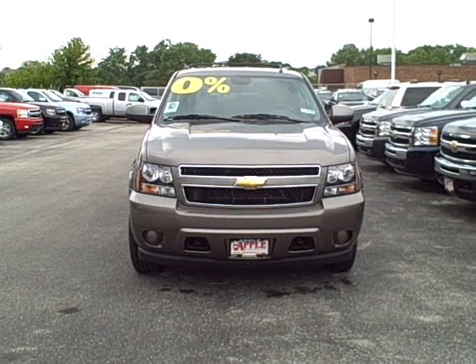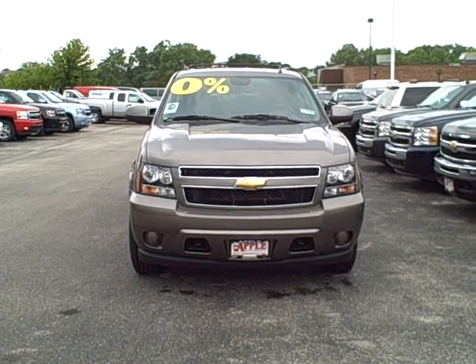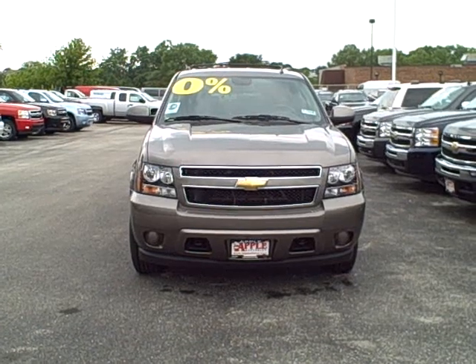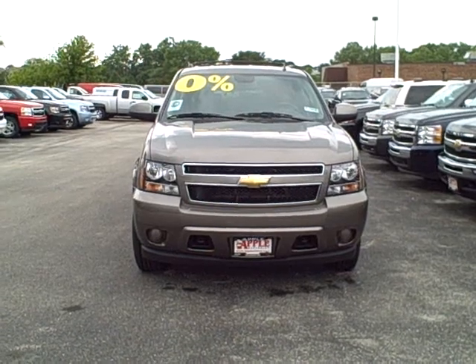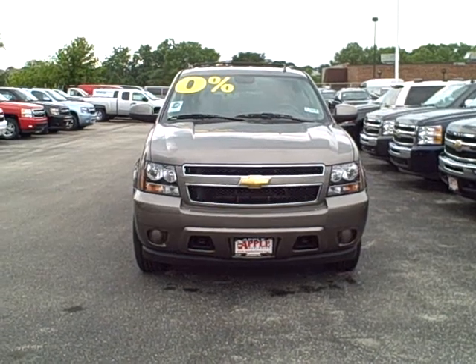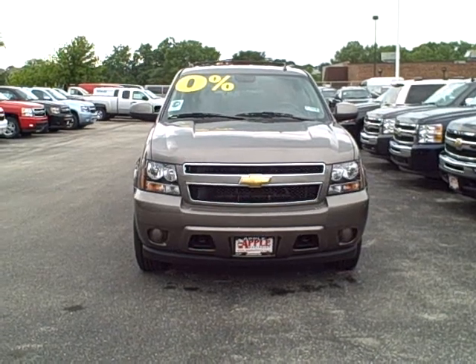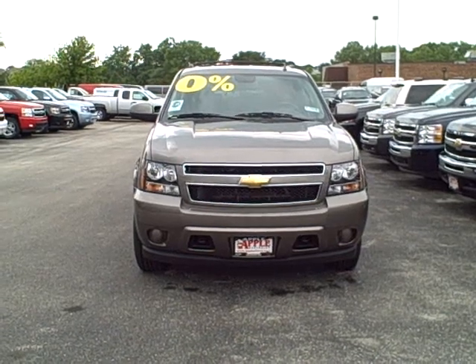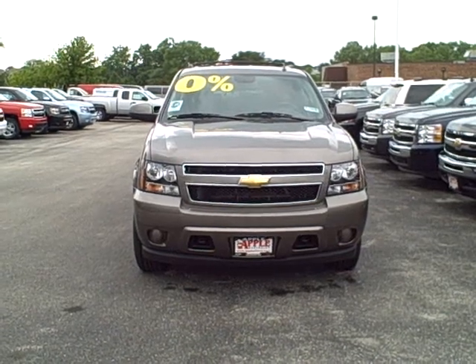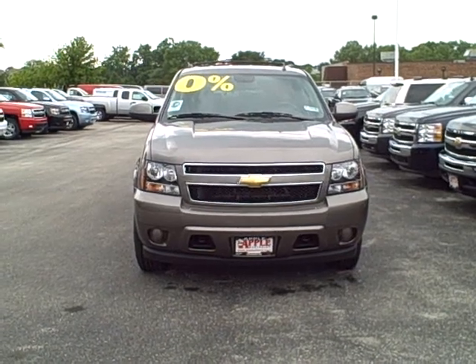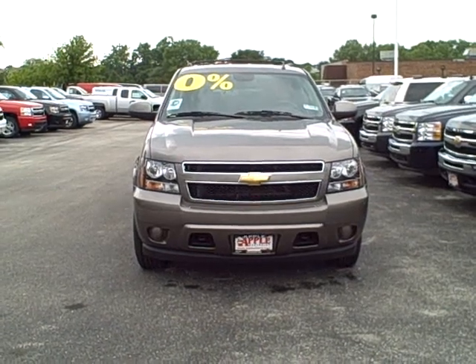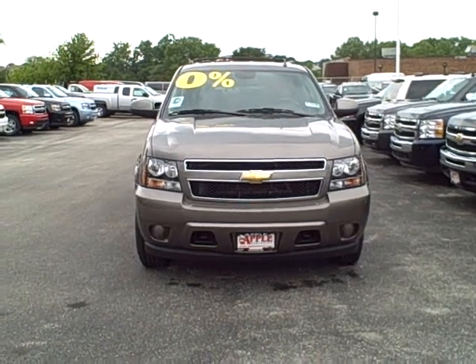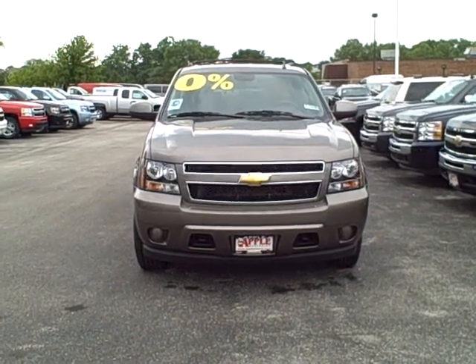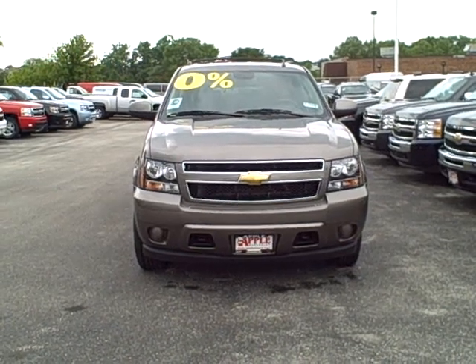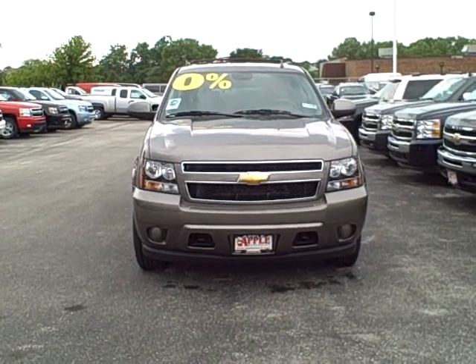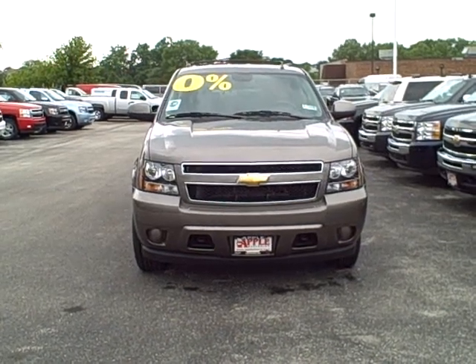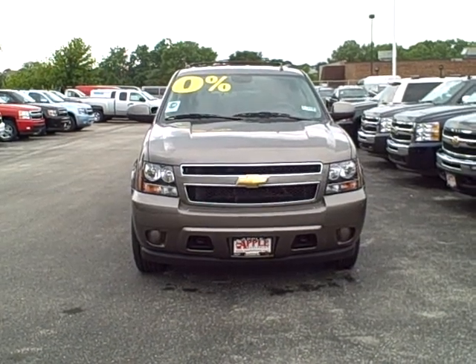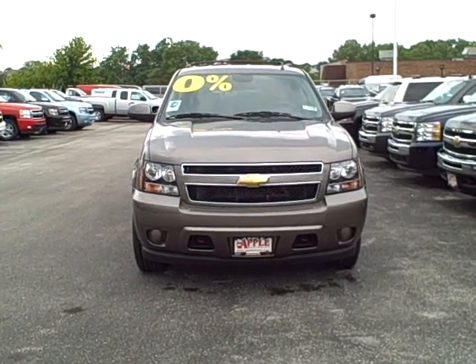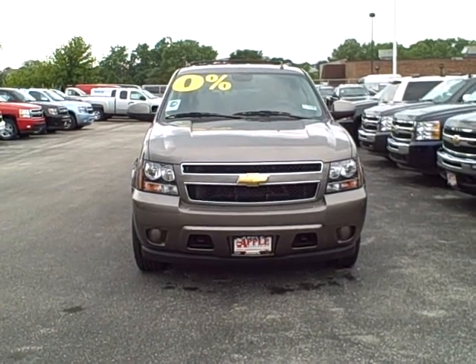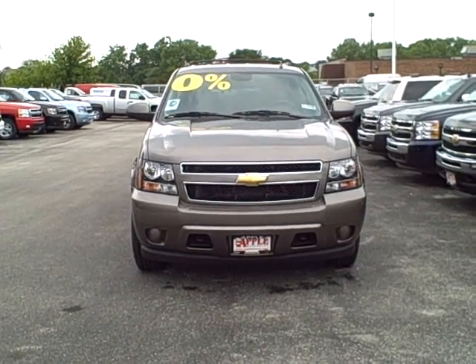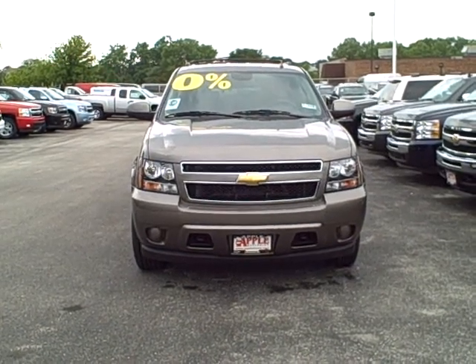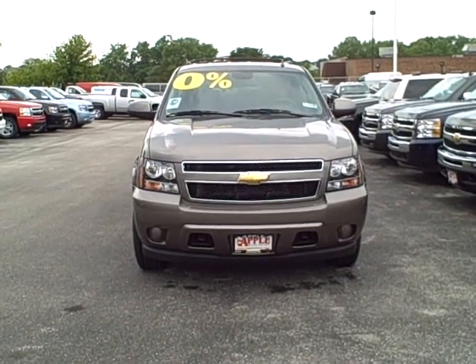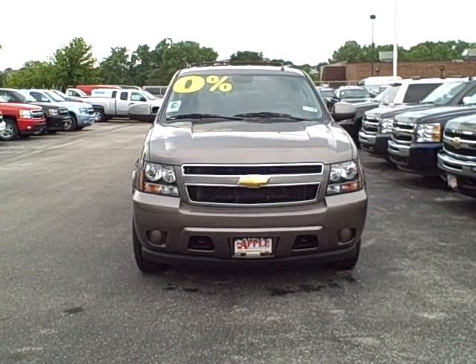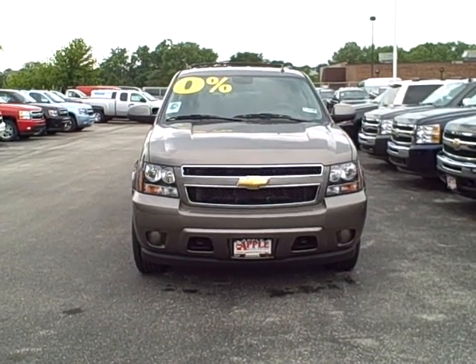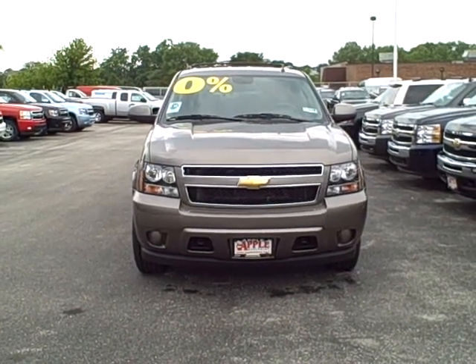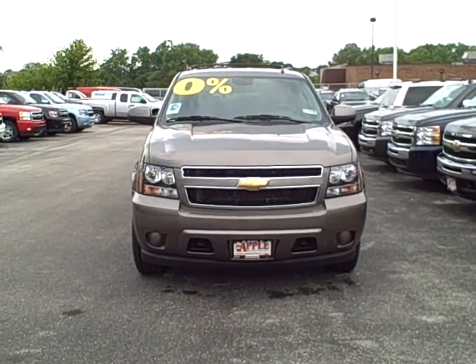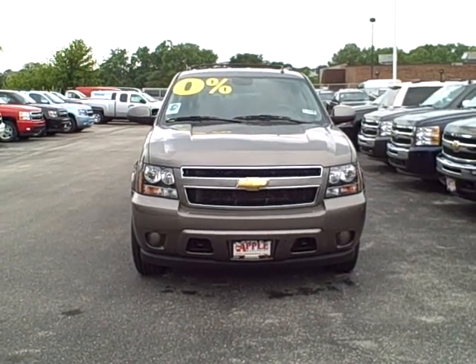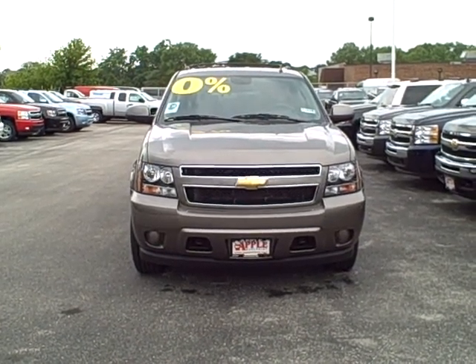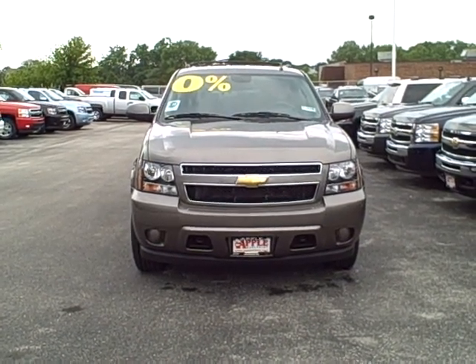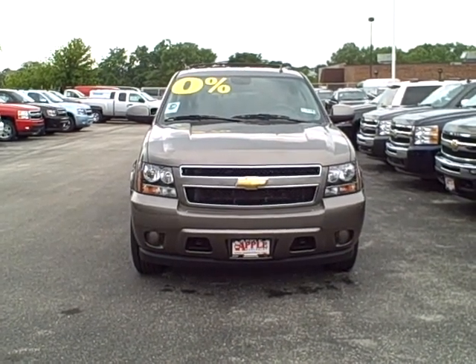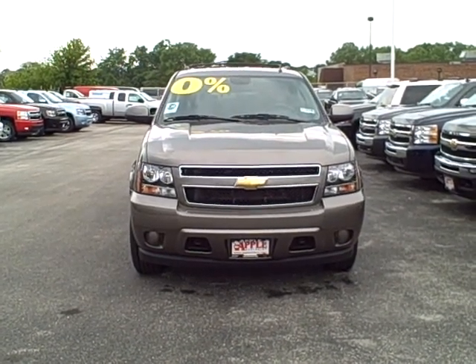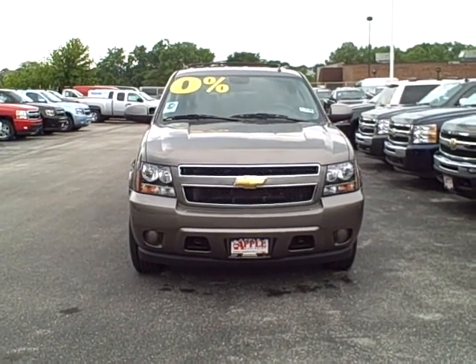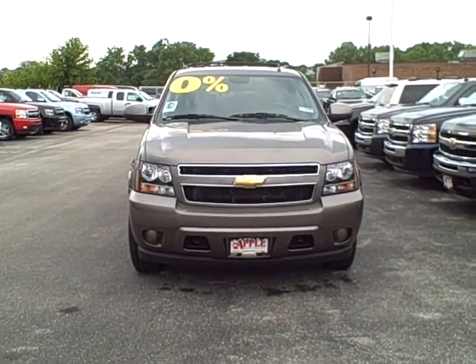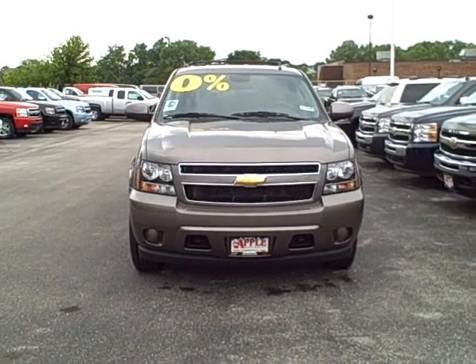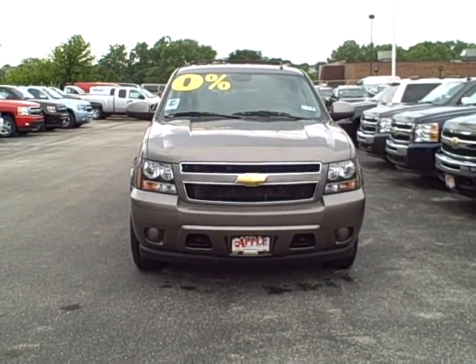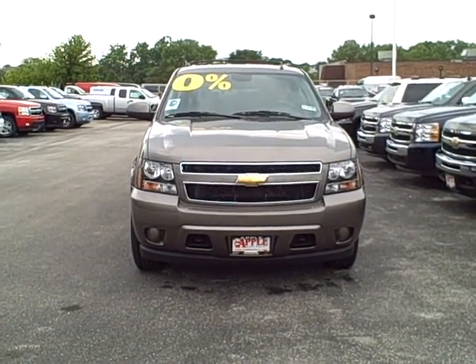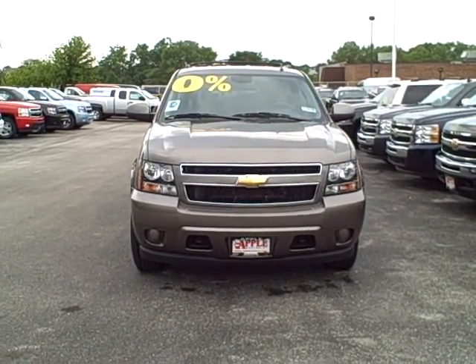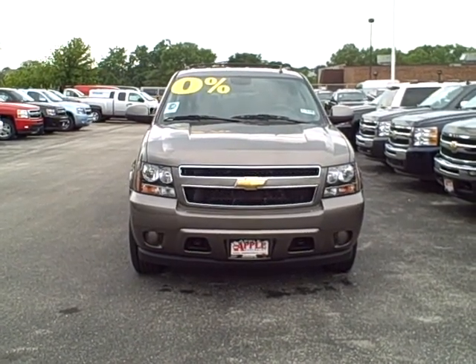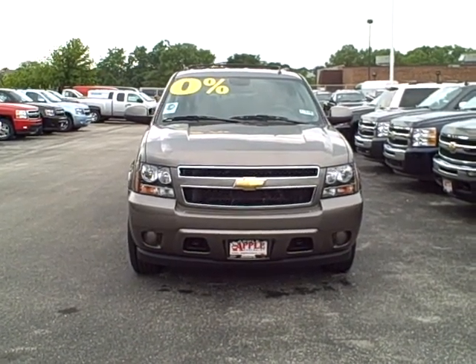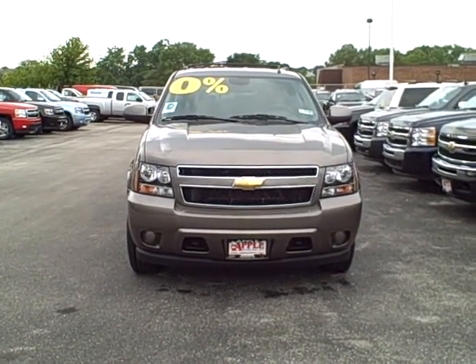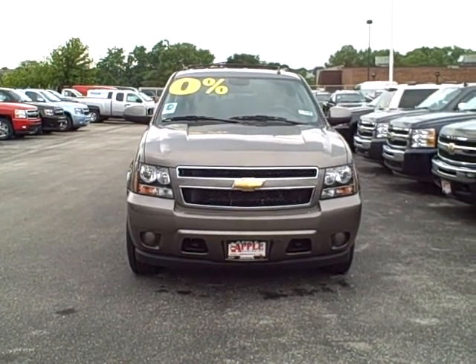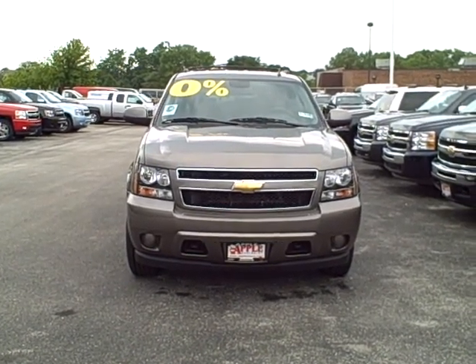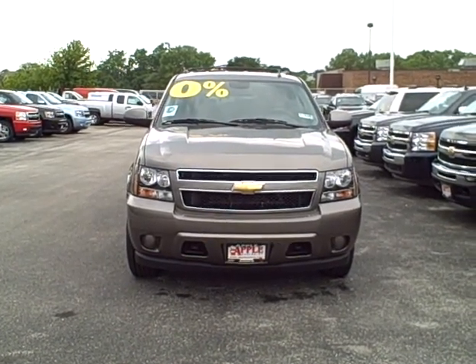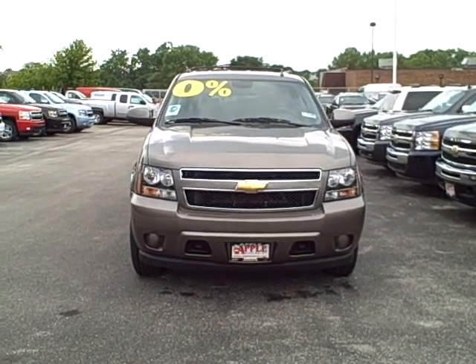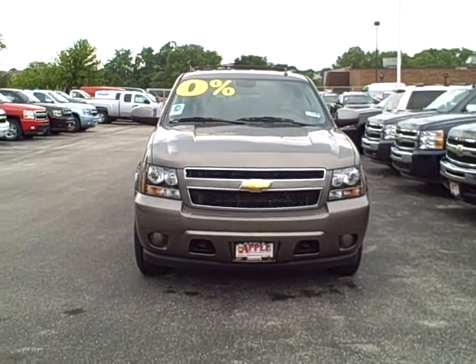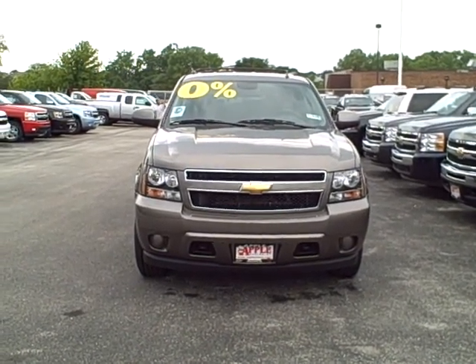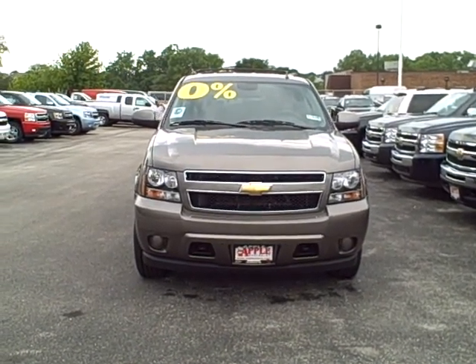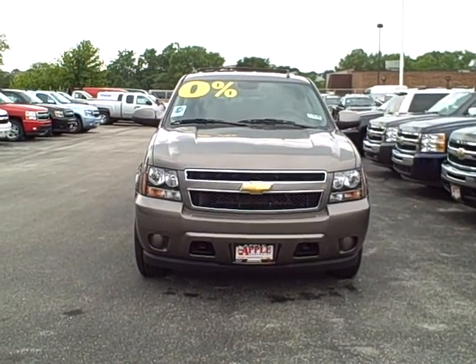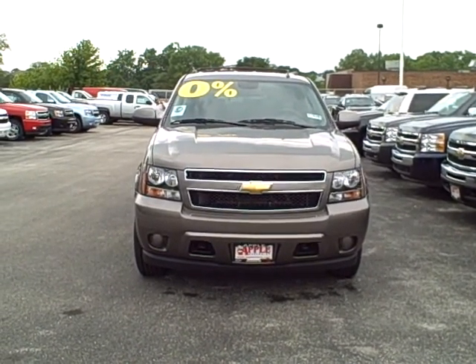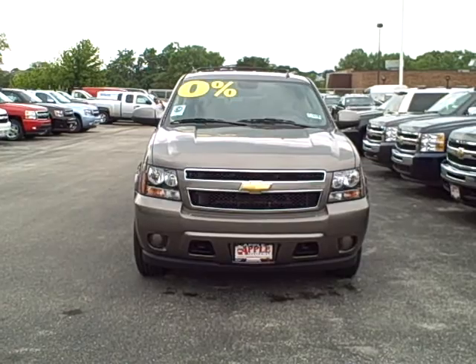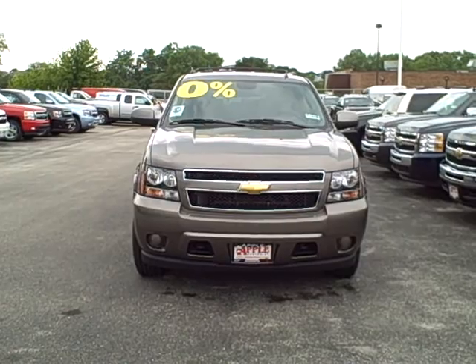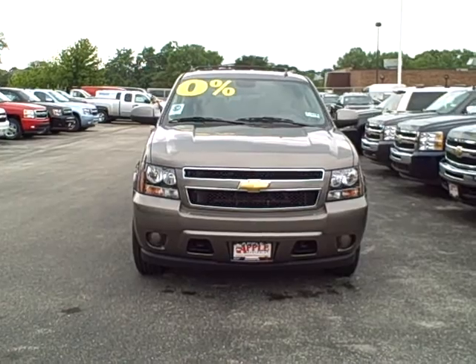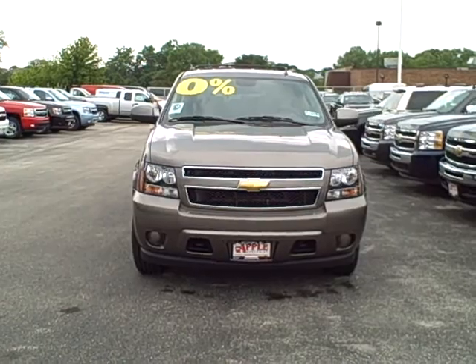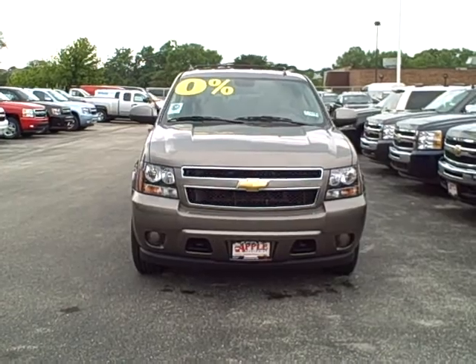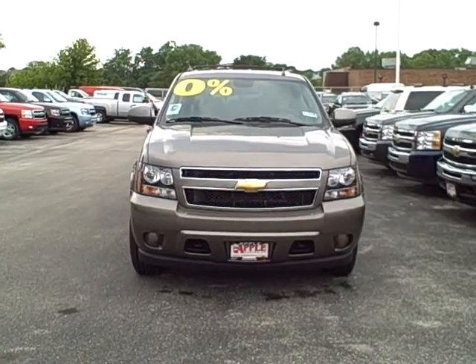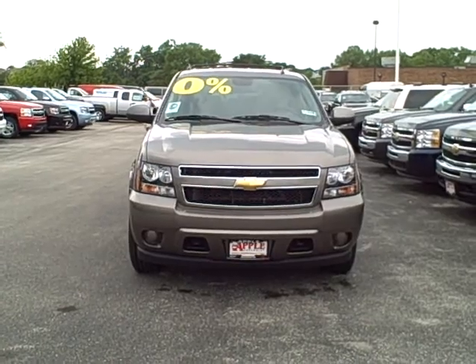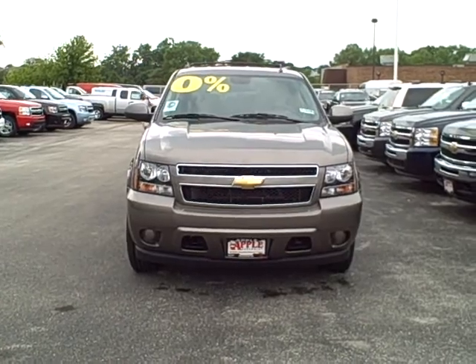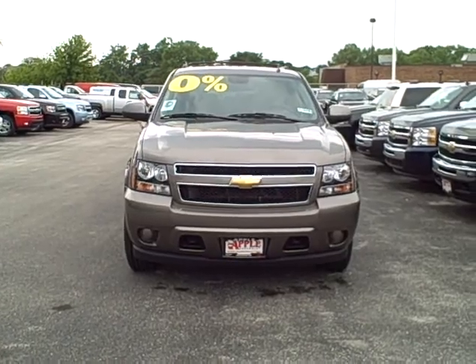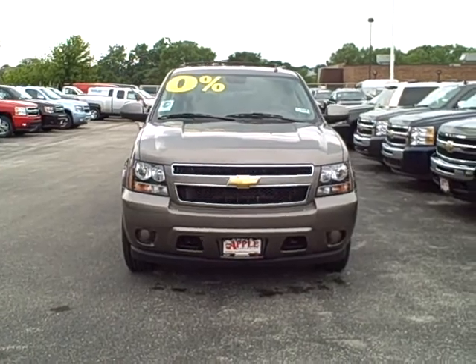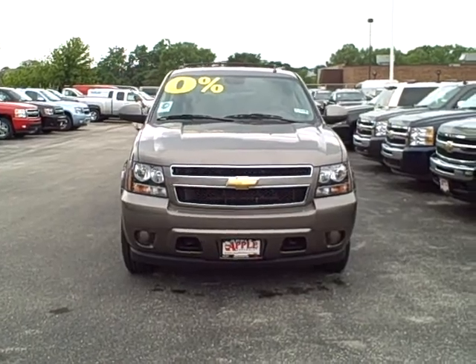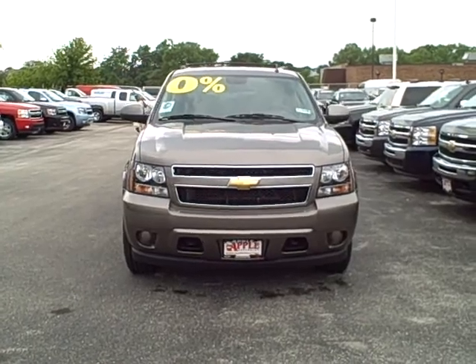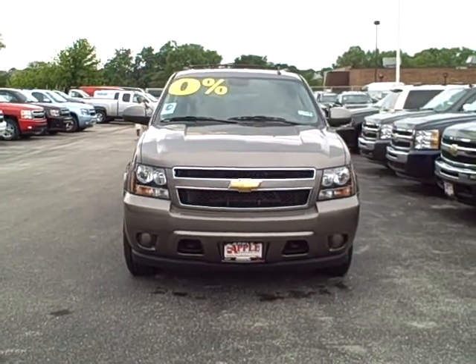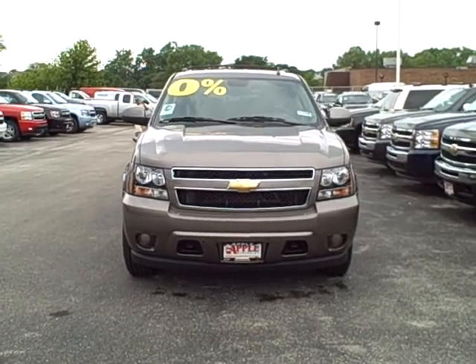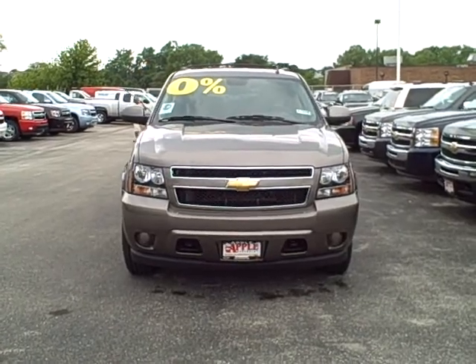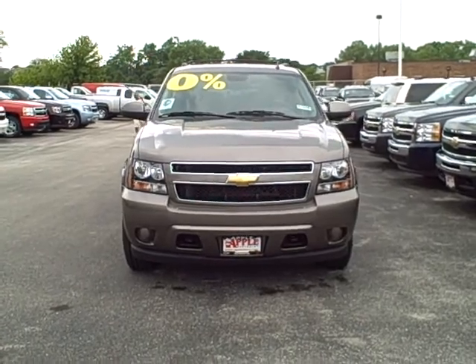Hey Robert, this is Dominic Thielman from Apple Chevrolet. I'm just going to give you a quick preview of the 2011 Suburban.